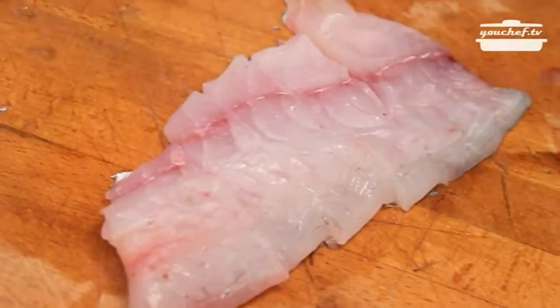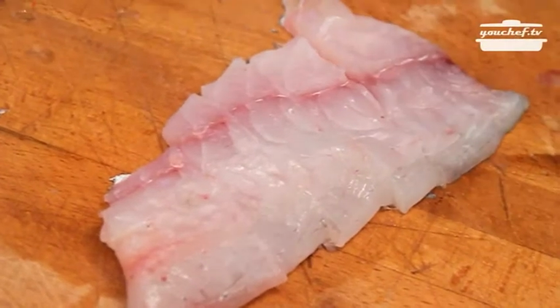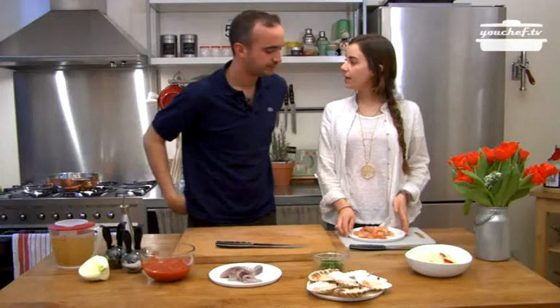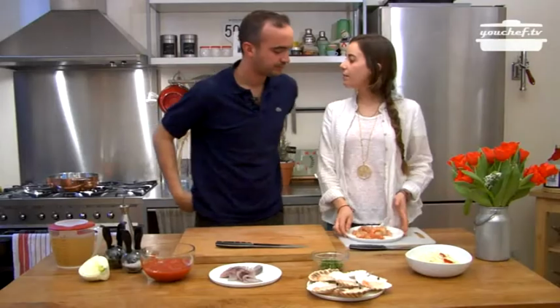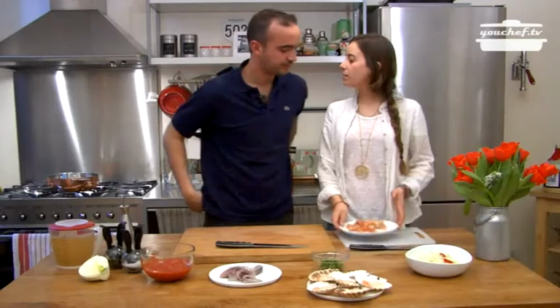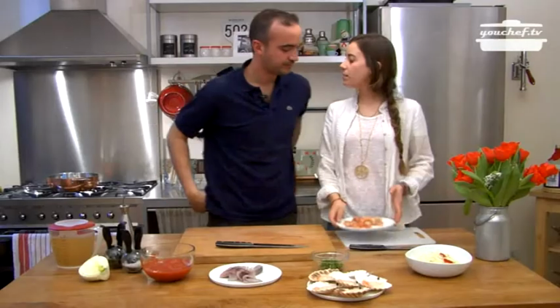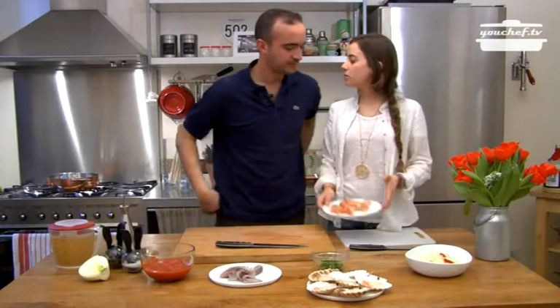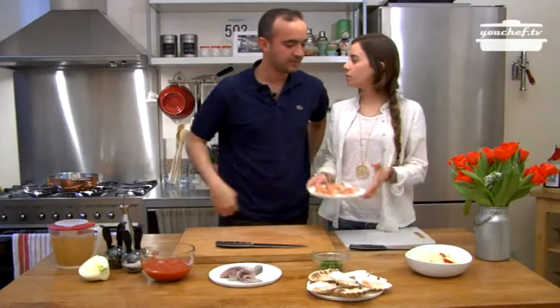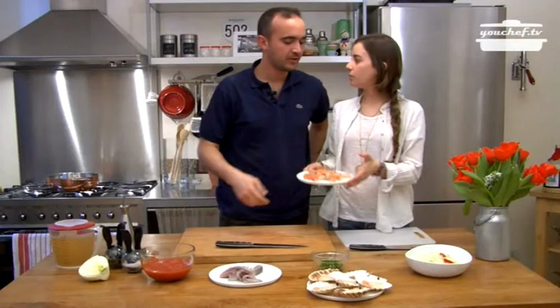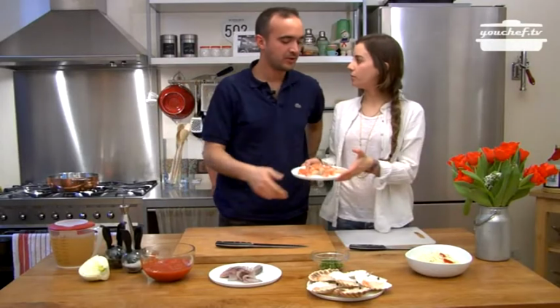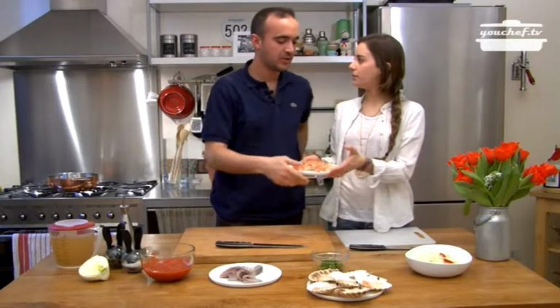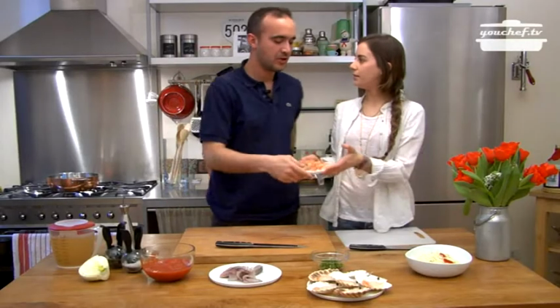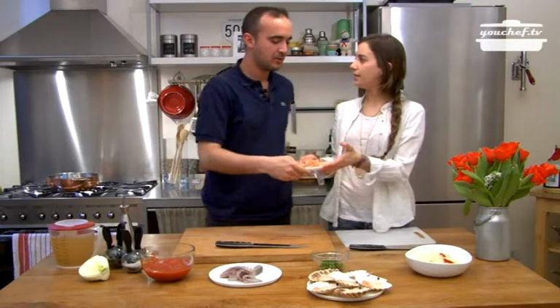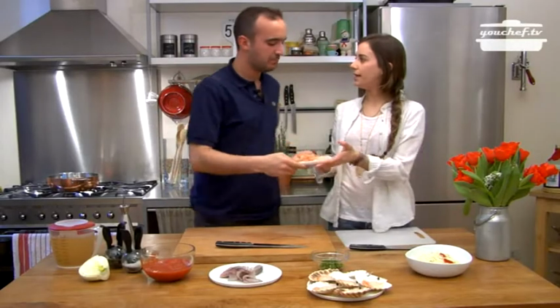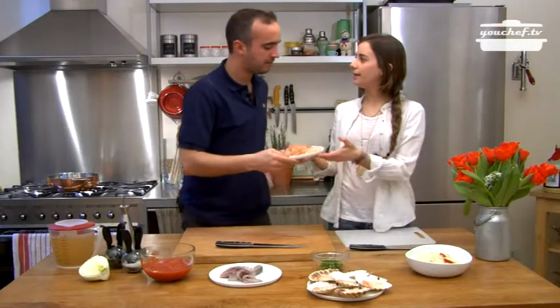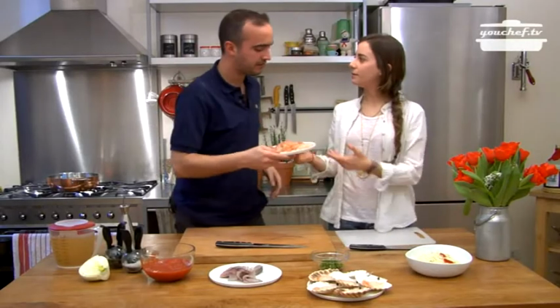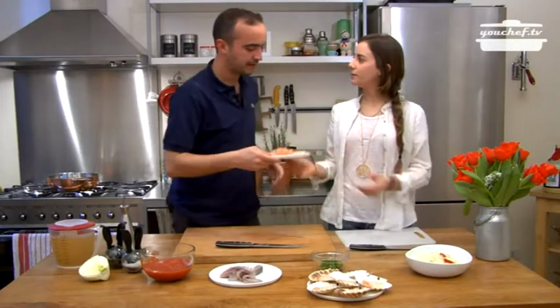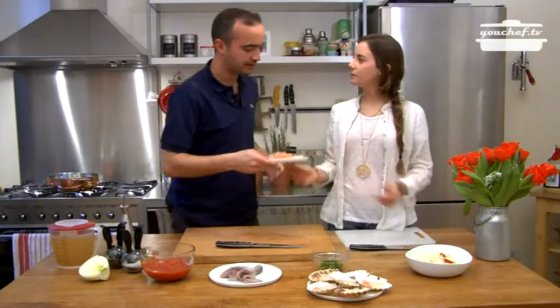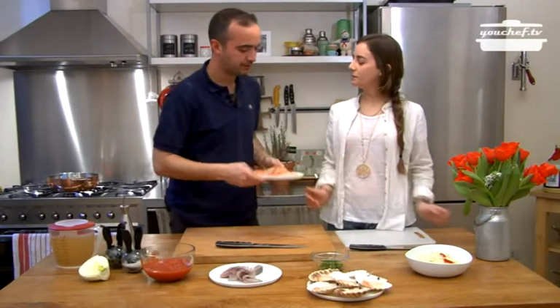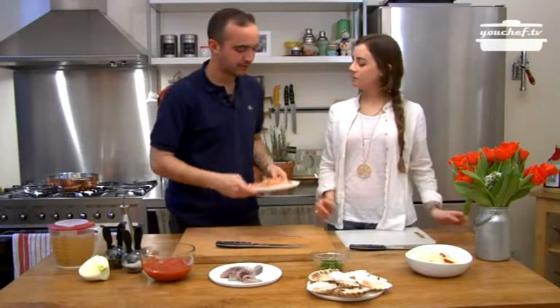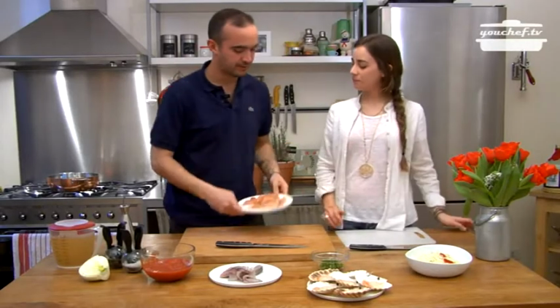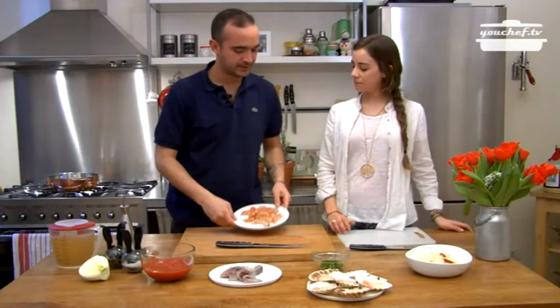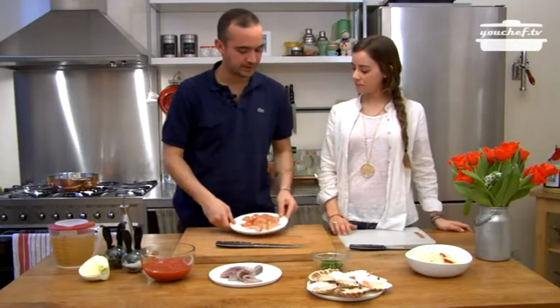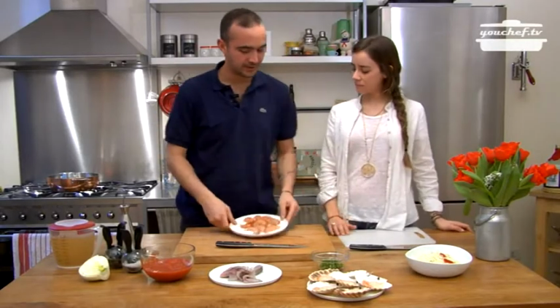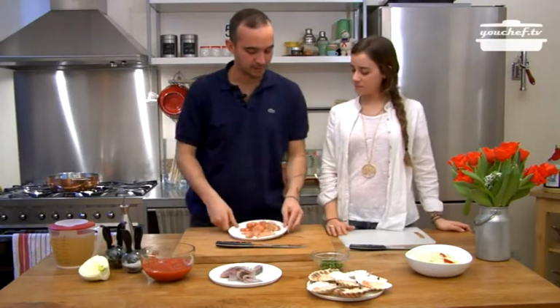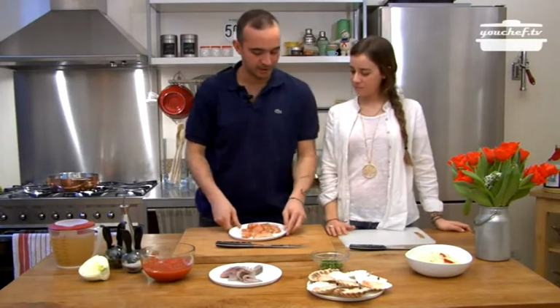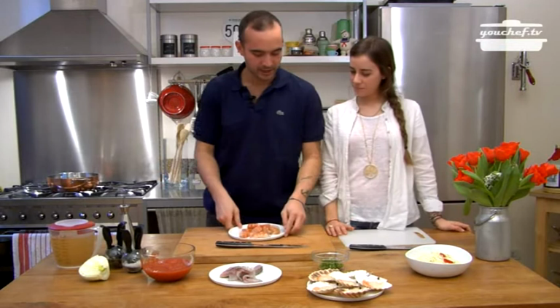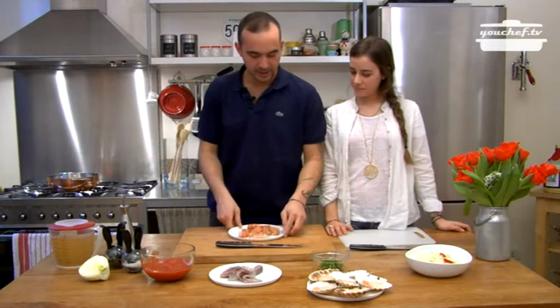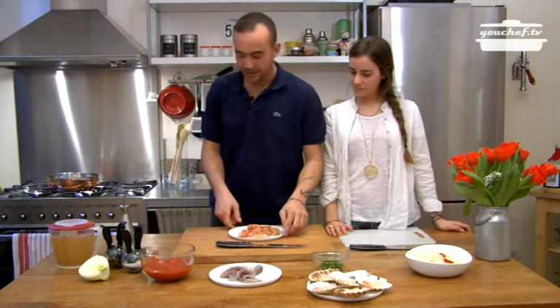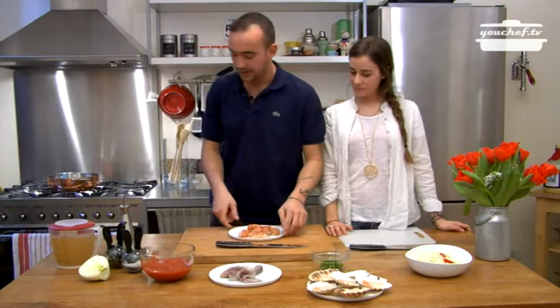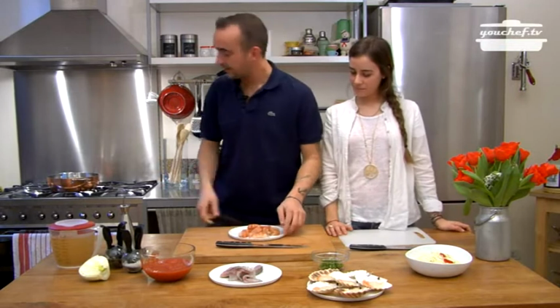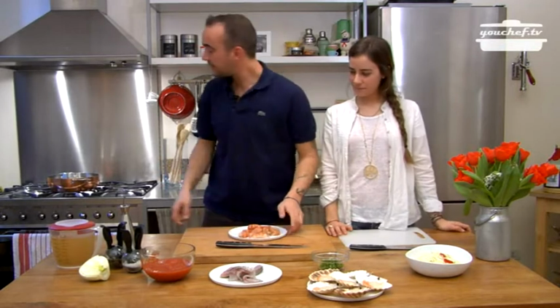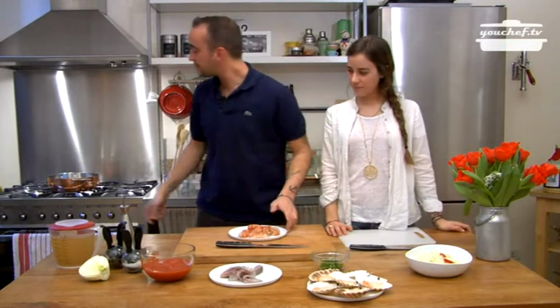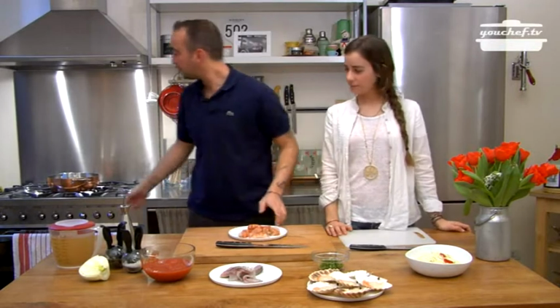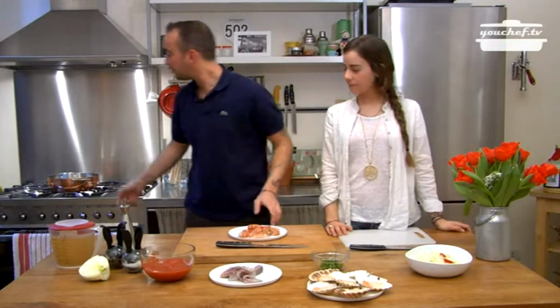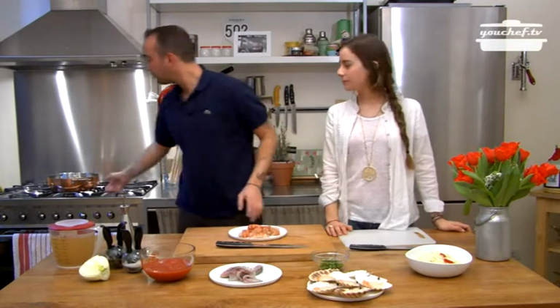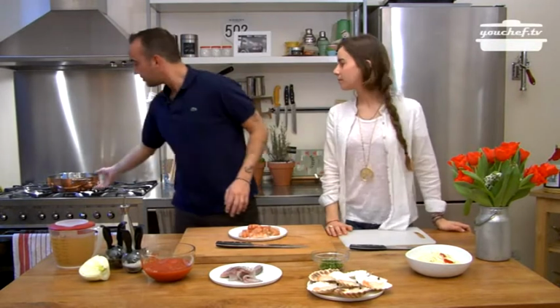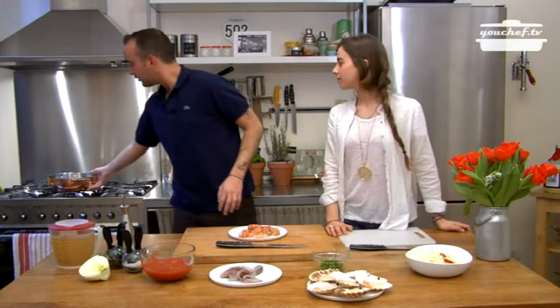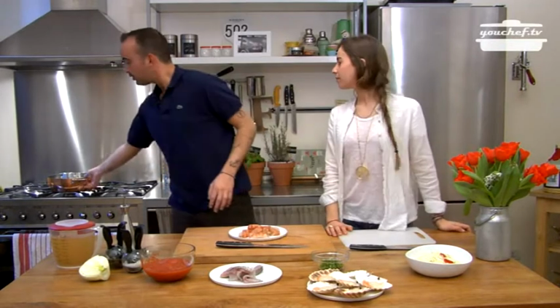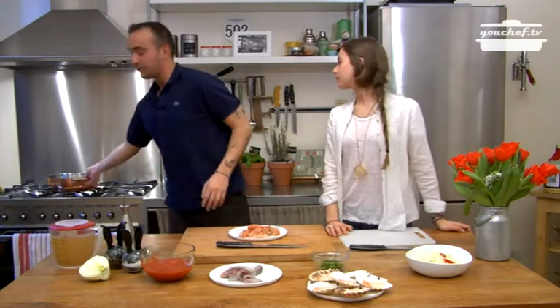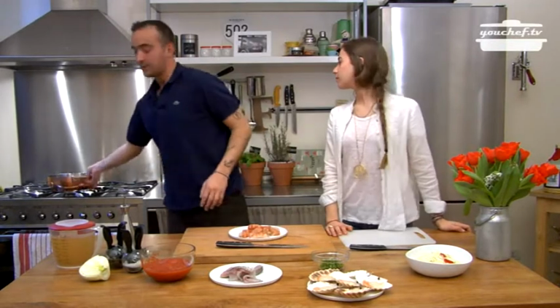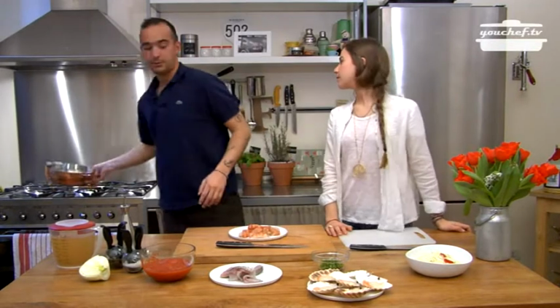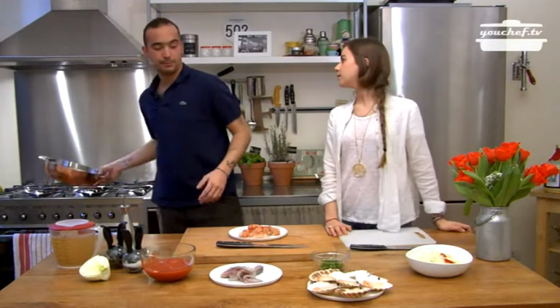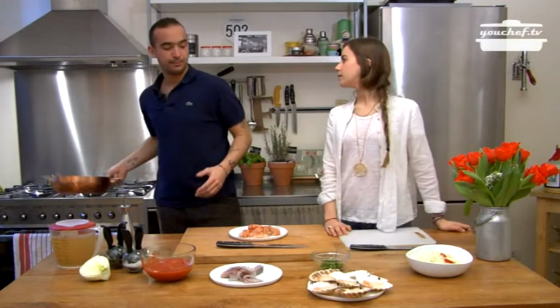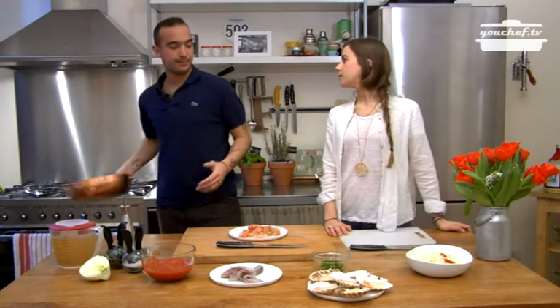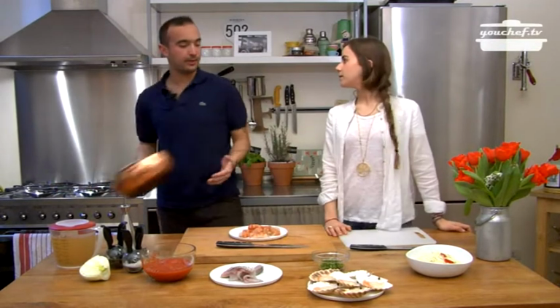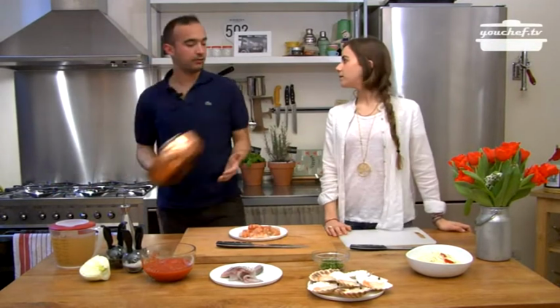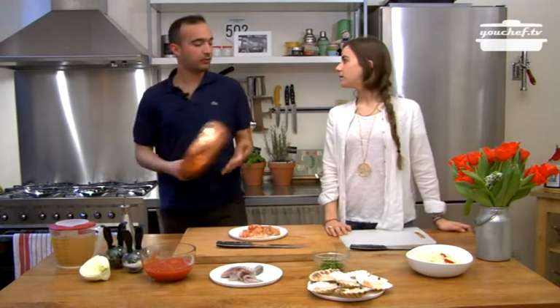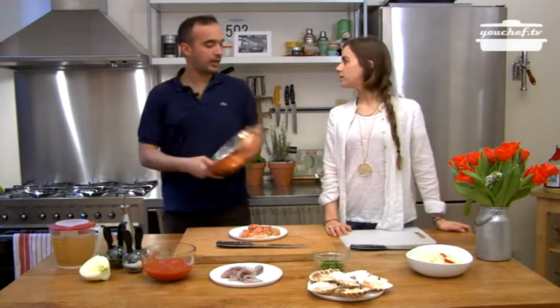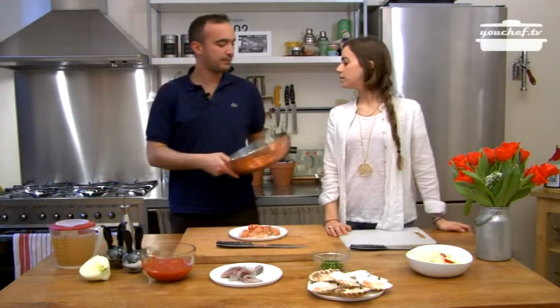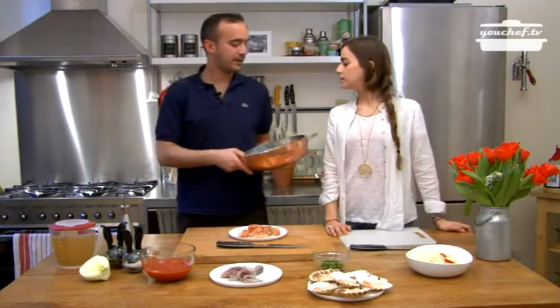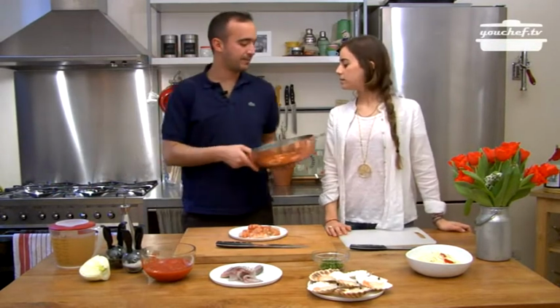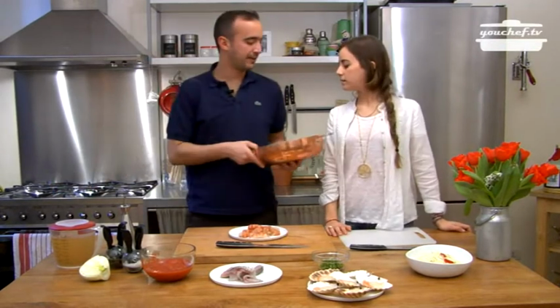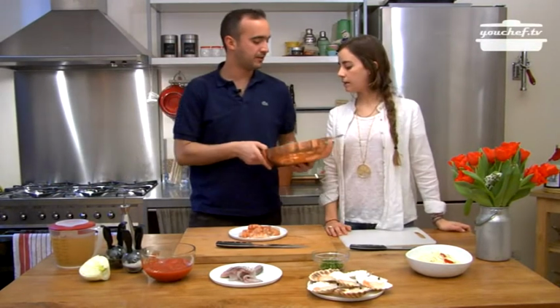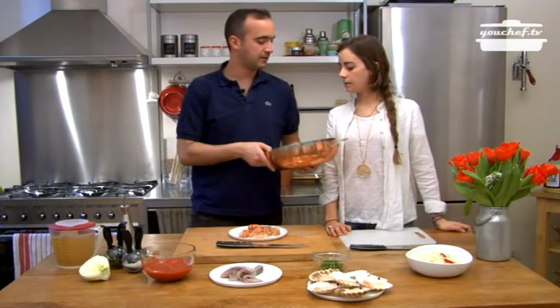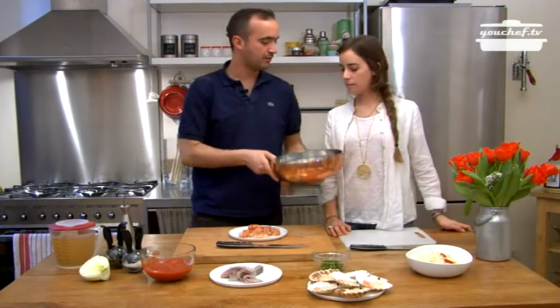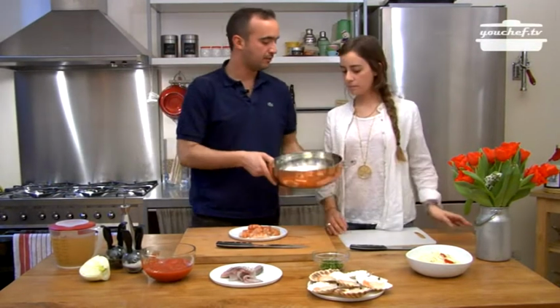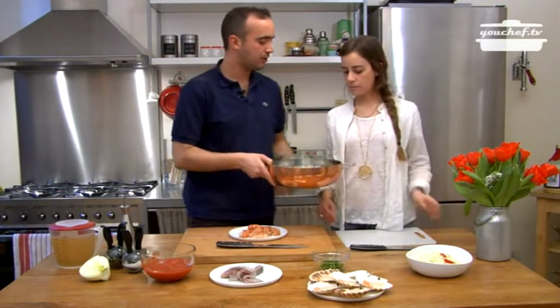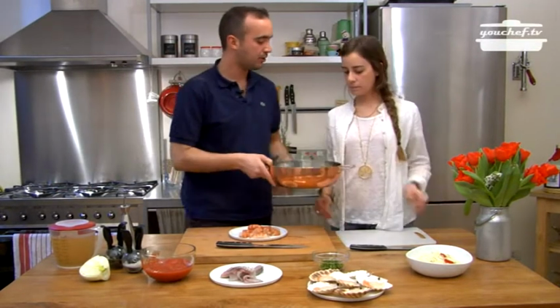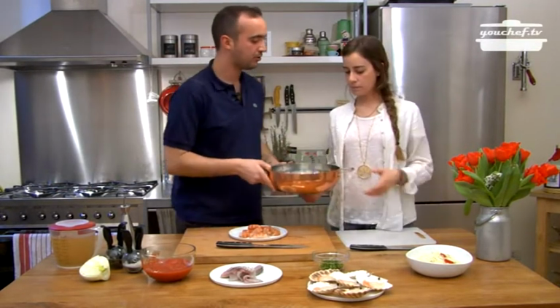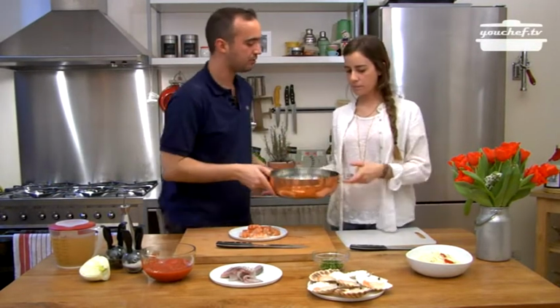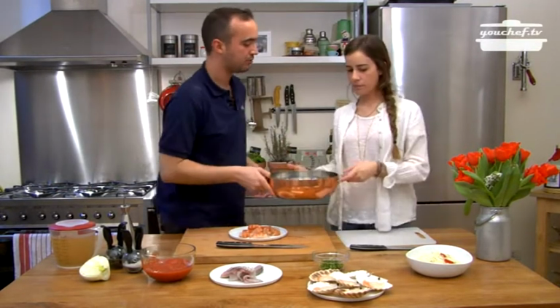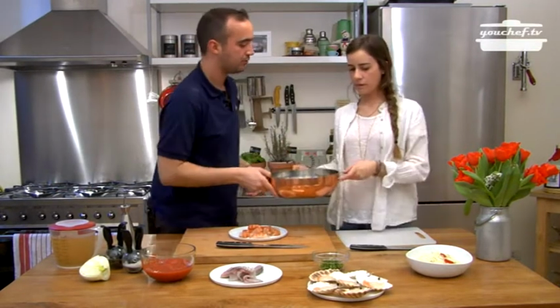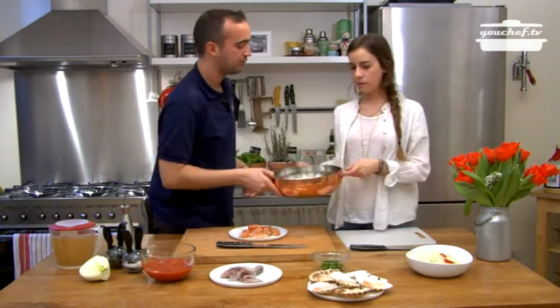The shrimps are ready. Perfect! Very good honey. Now place a pot on the fire and pour some oil in it.